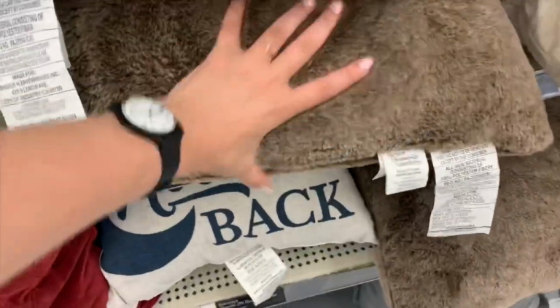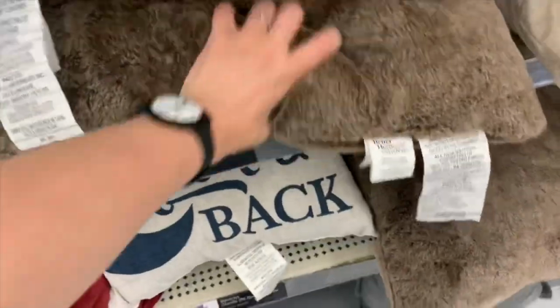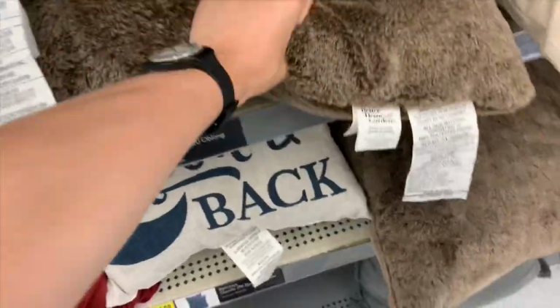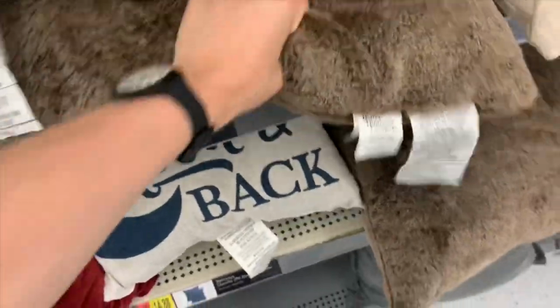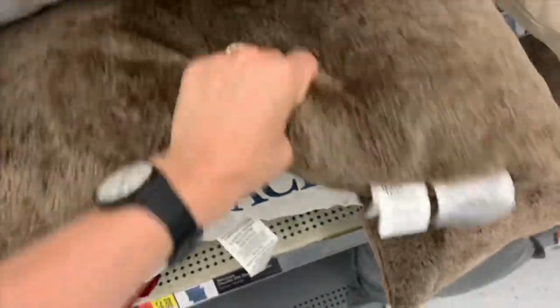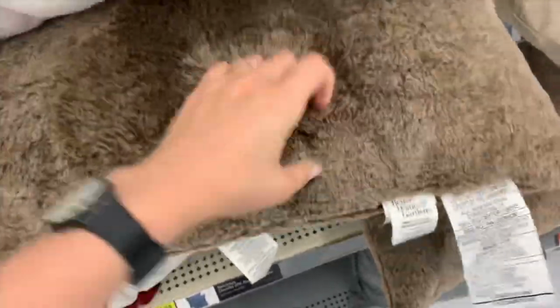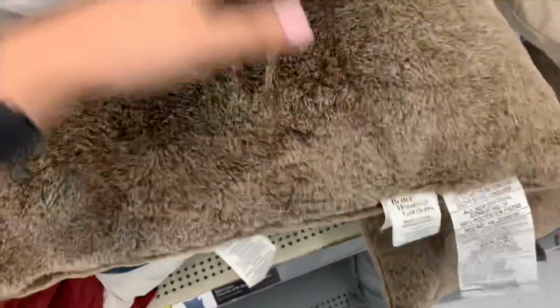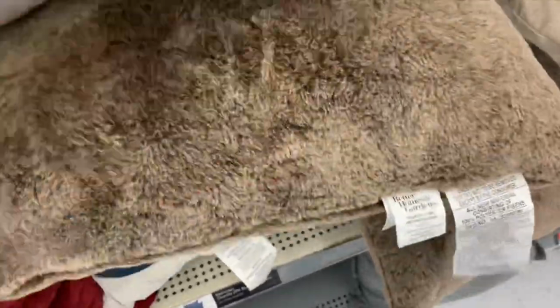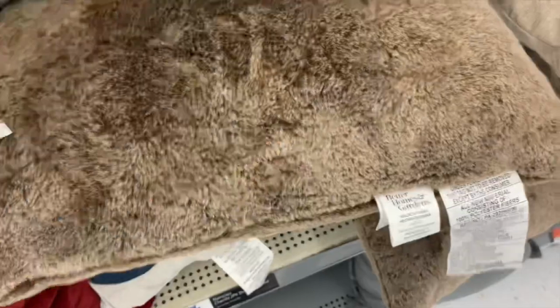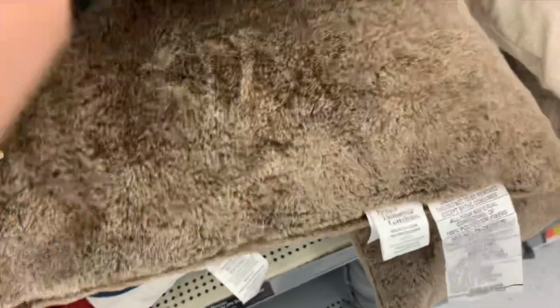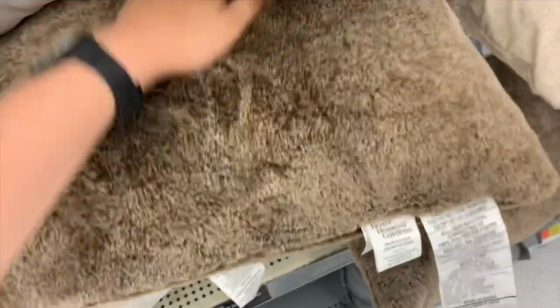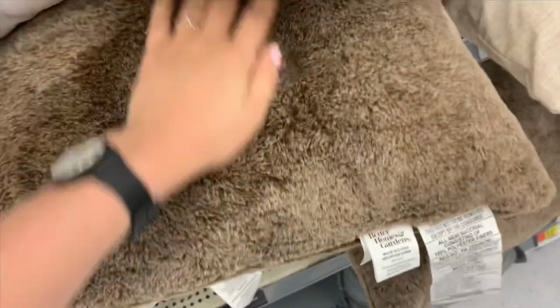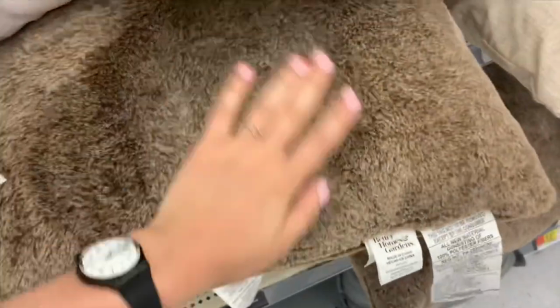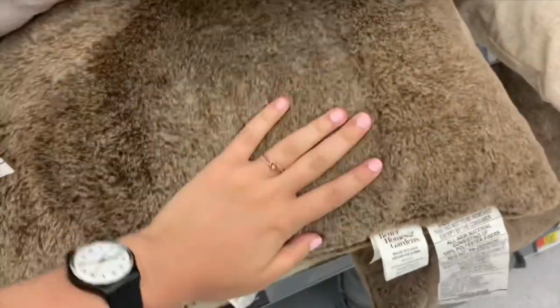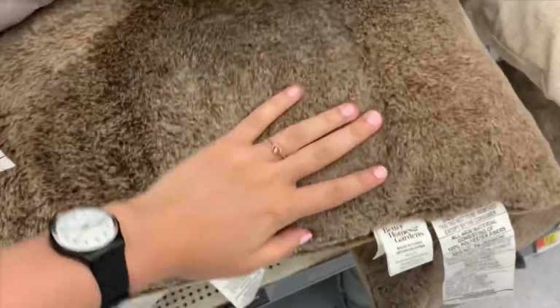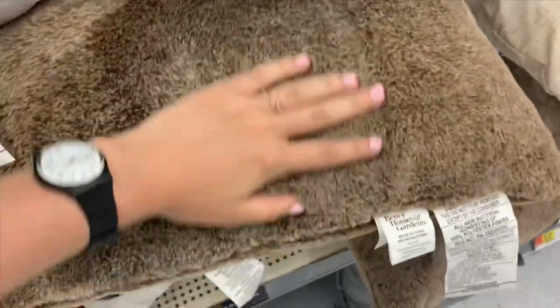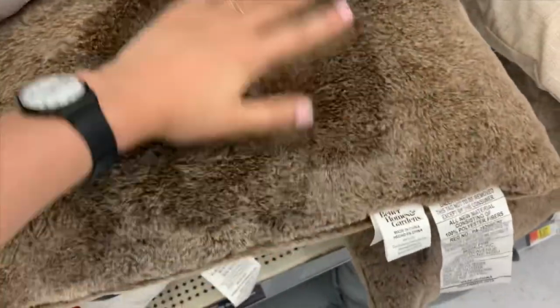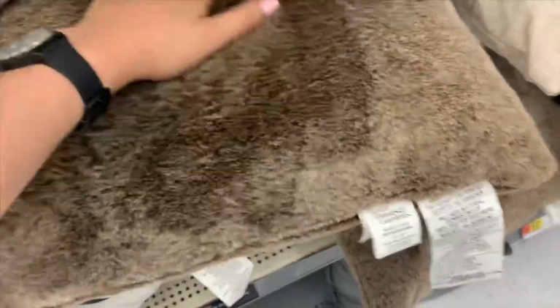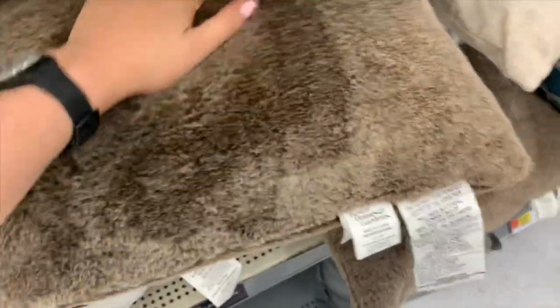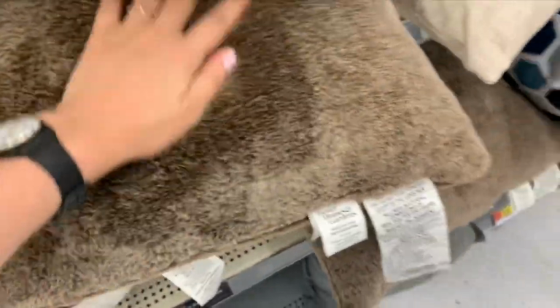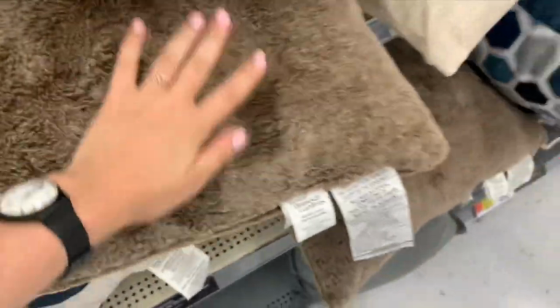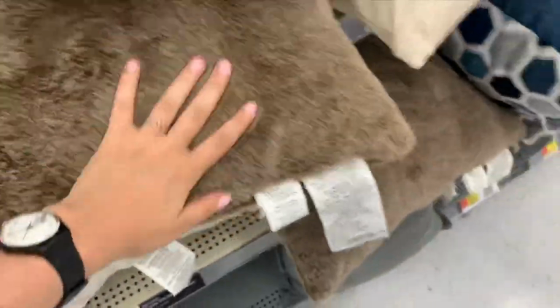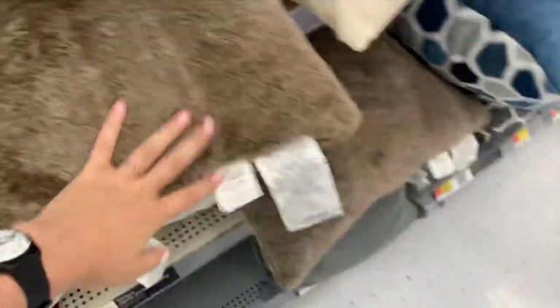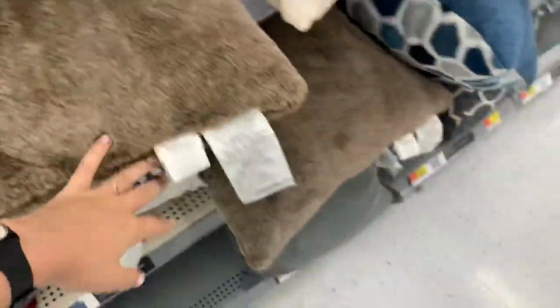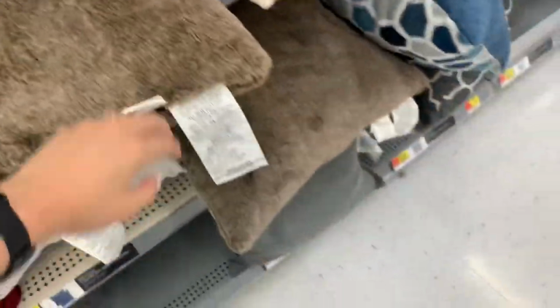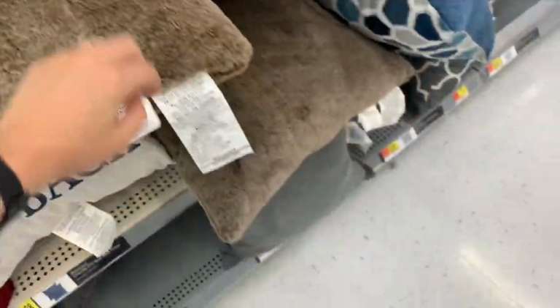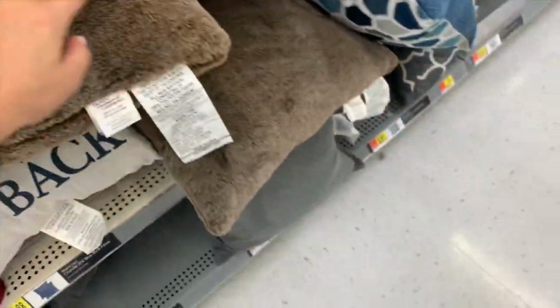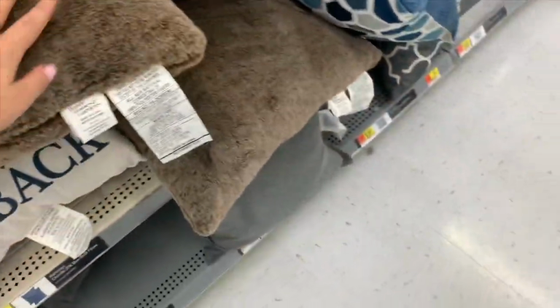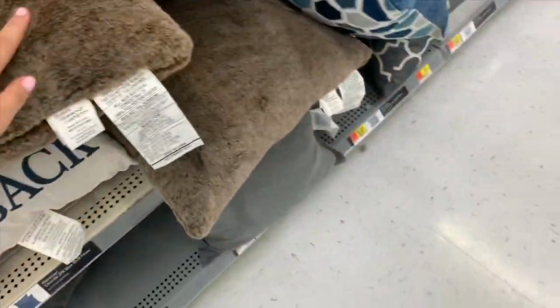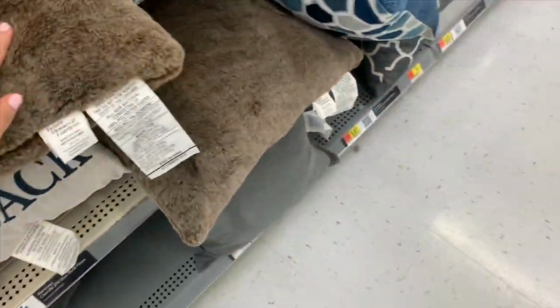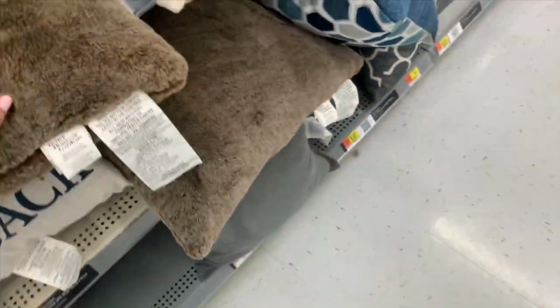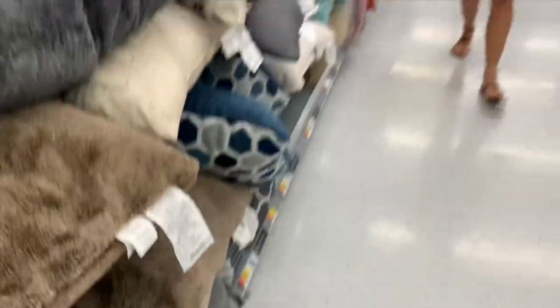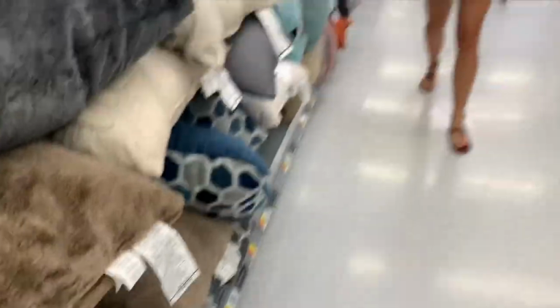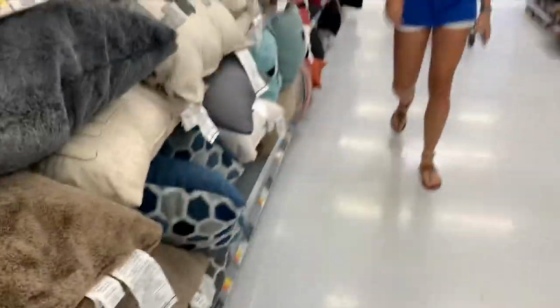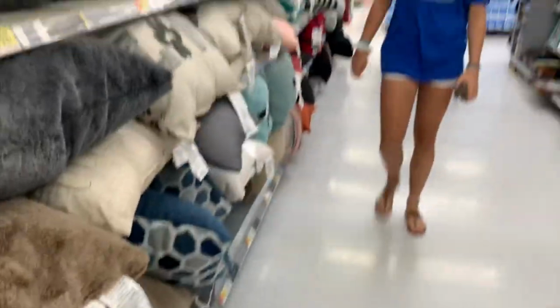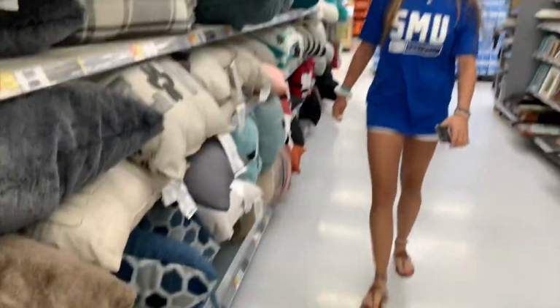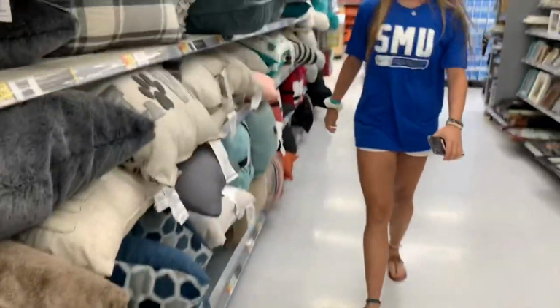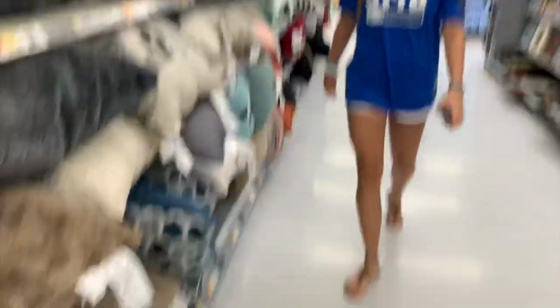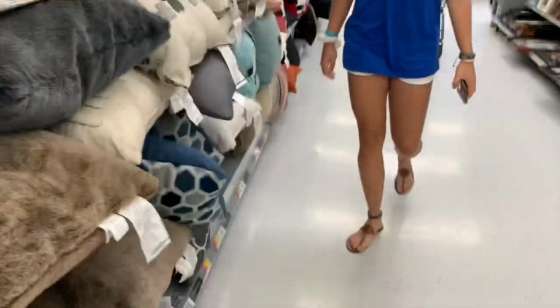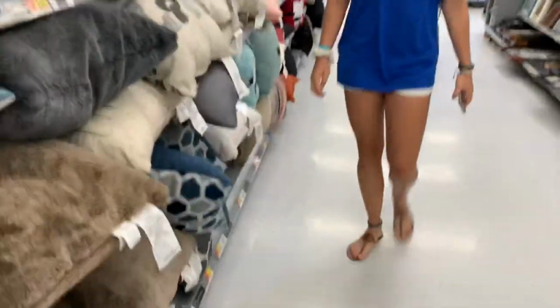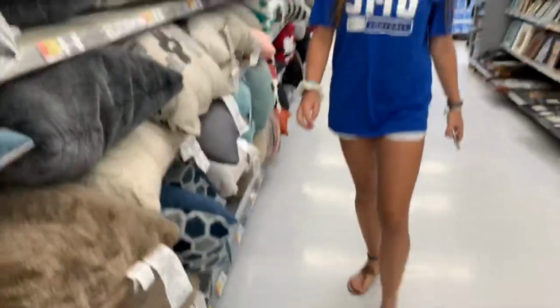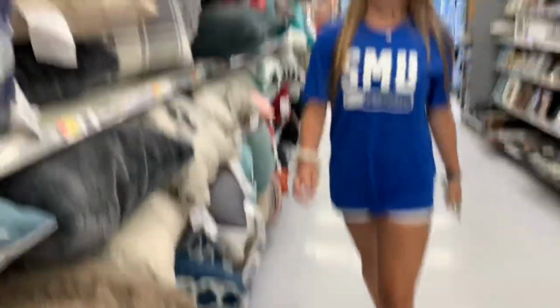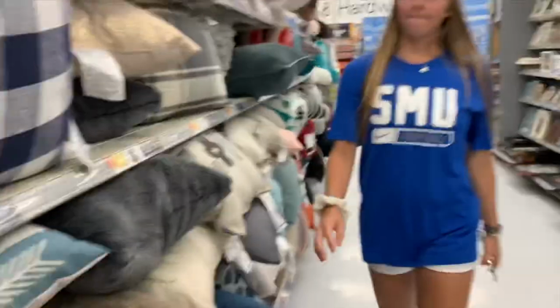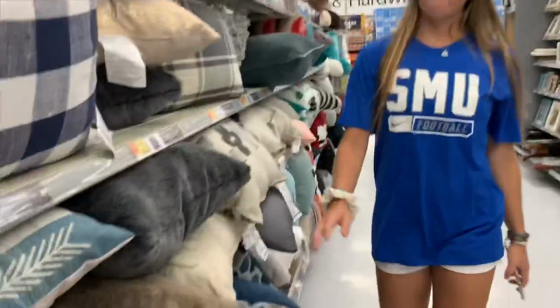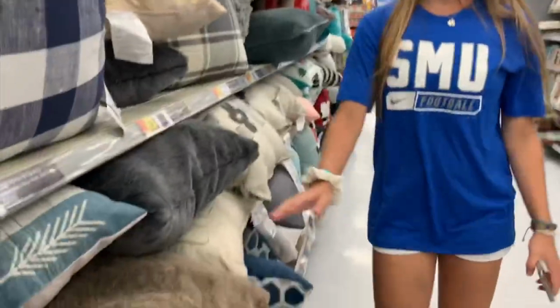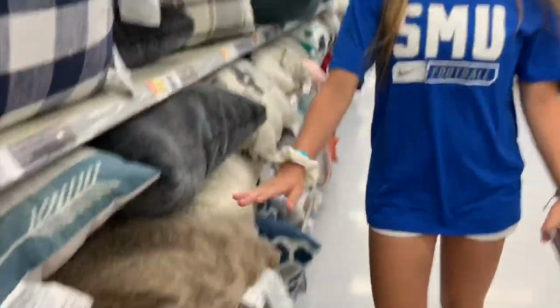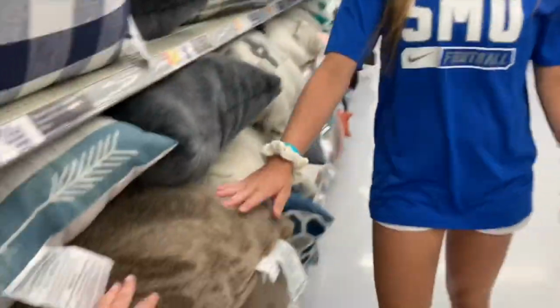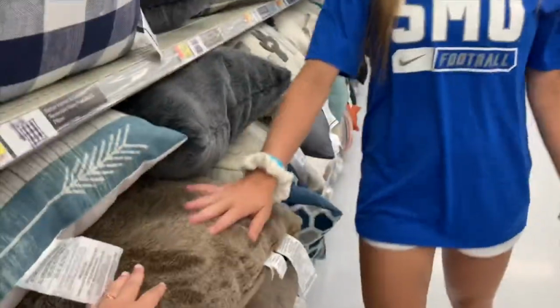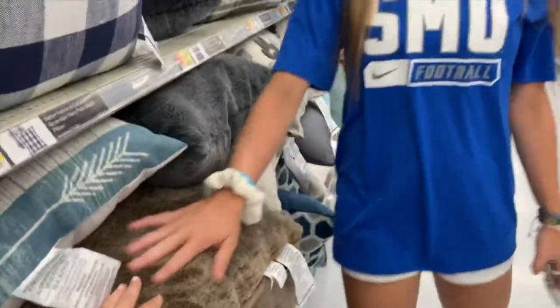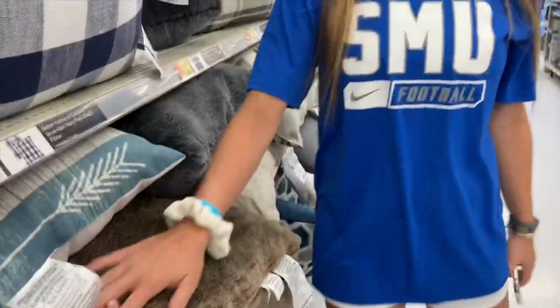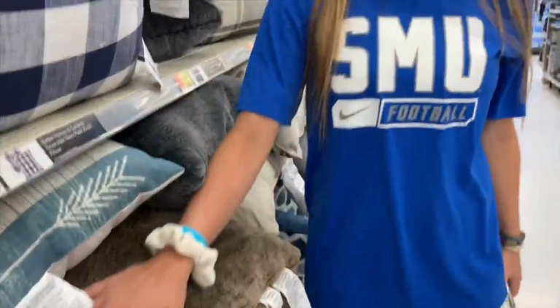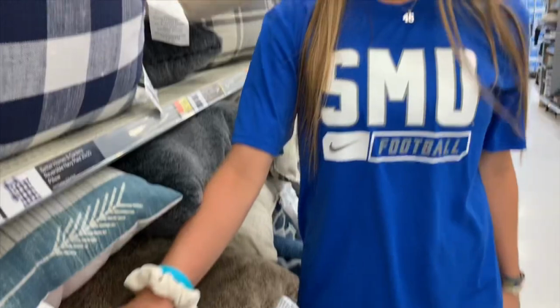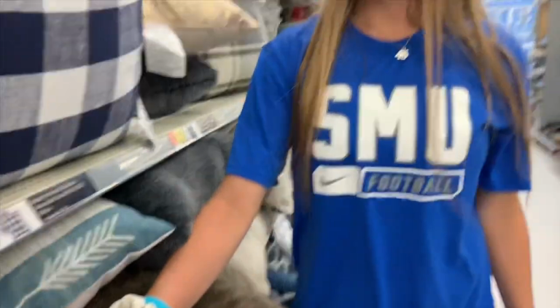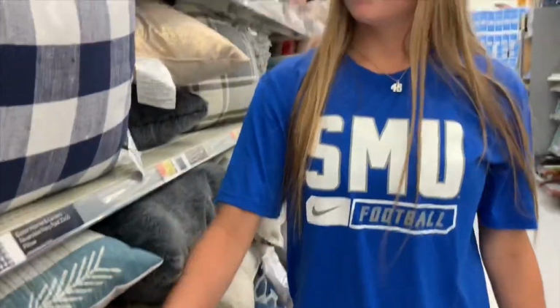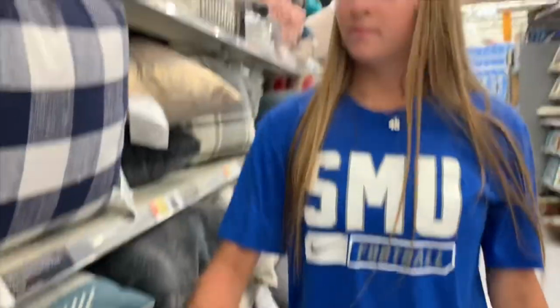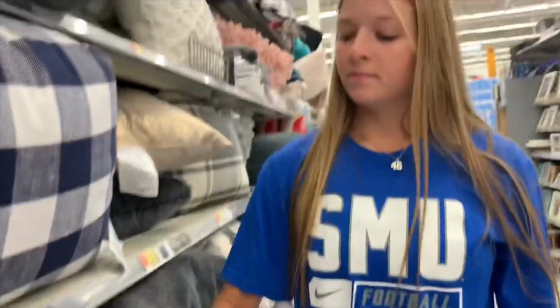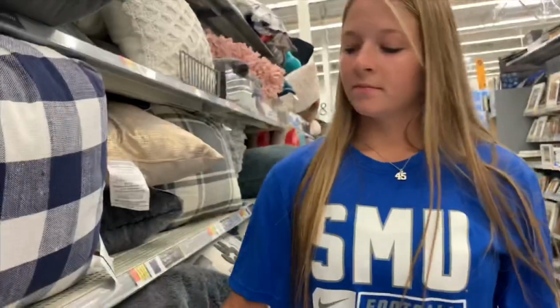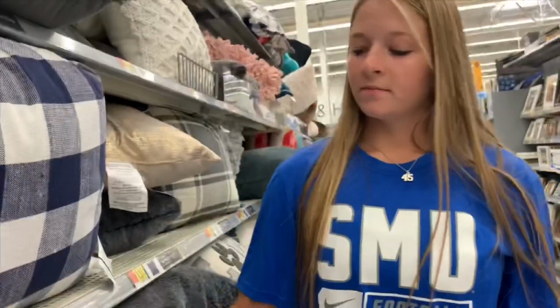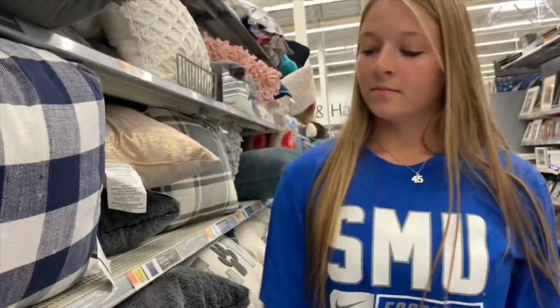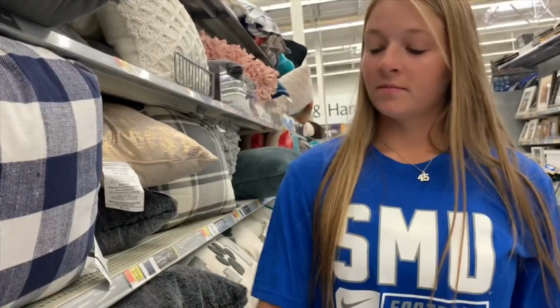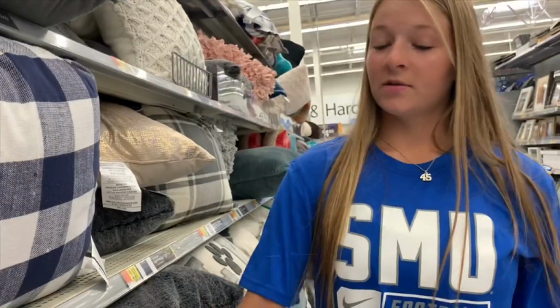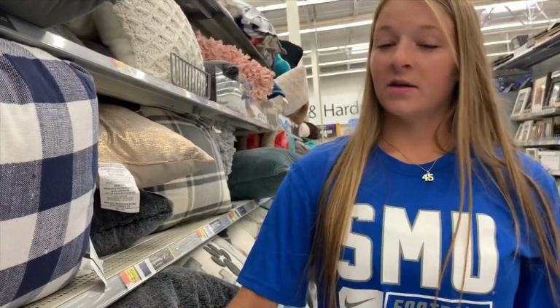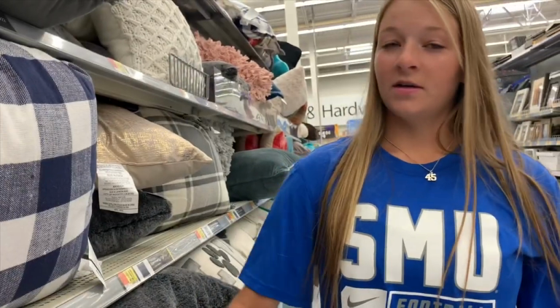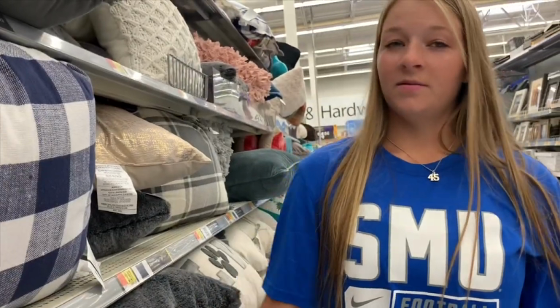Oh my gosh, that's so soft. Chloe, feel this. Alright, tell me — what's your rating out of ten? Ten.